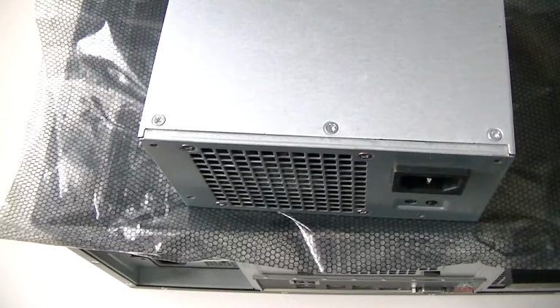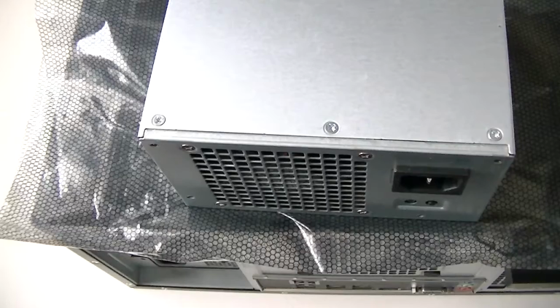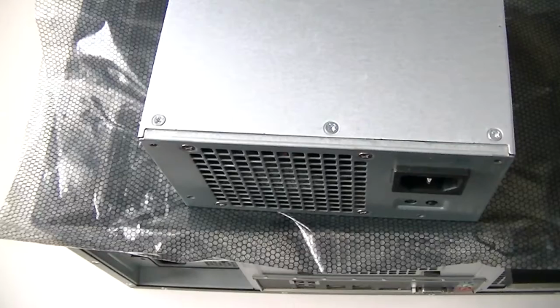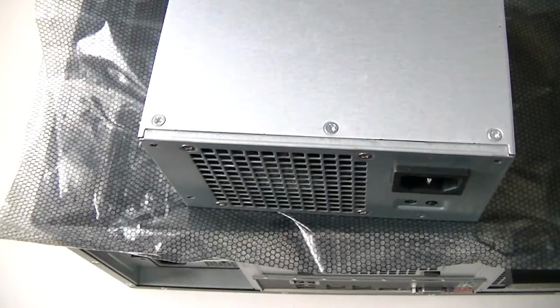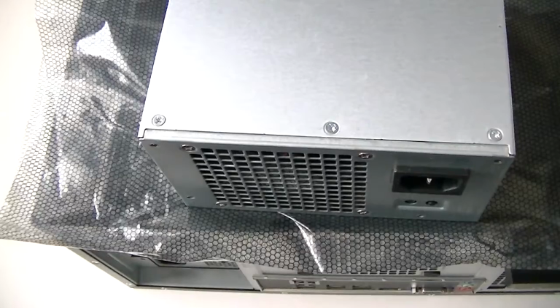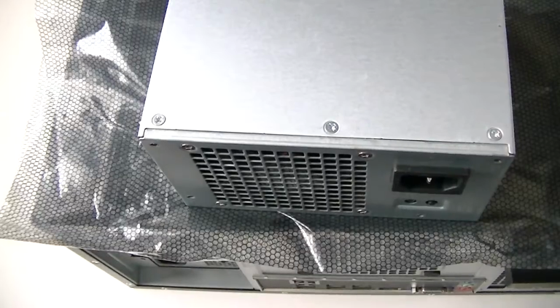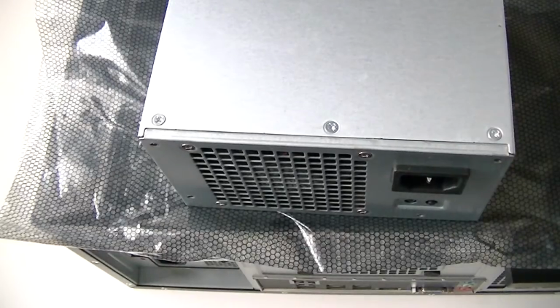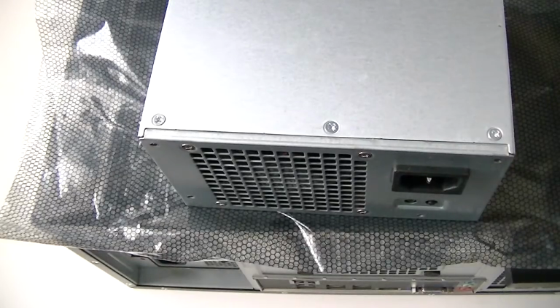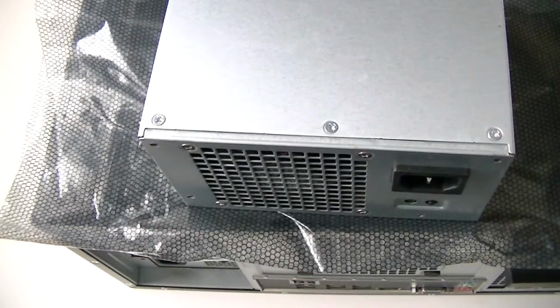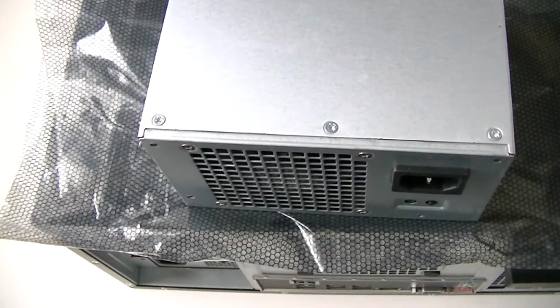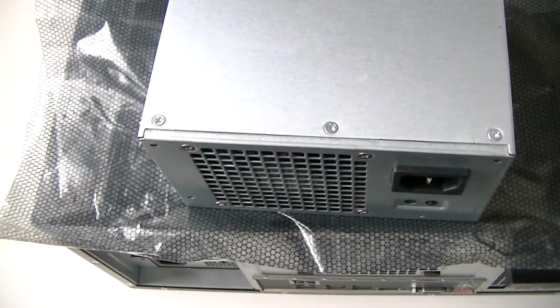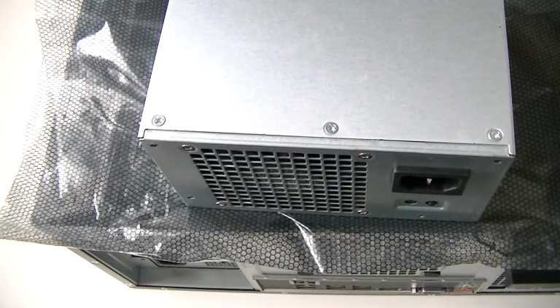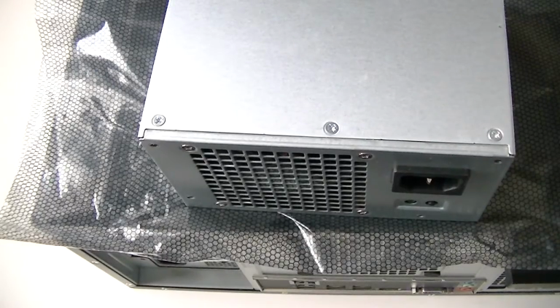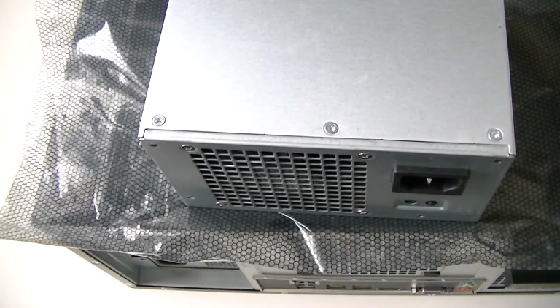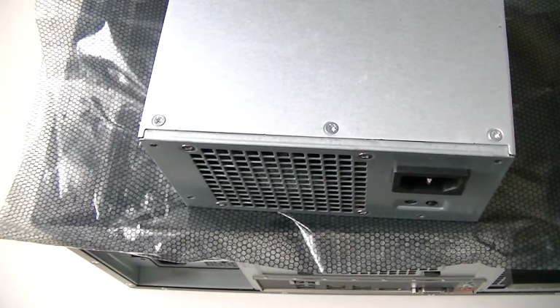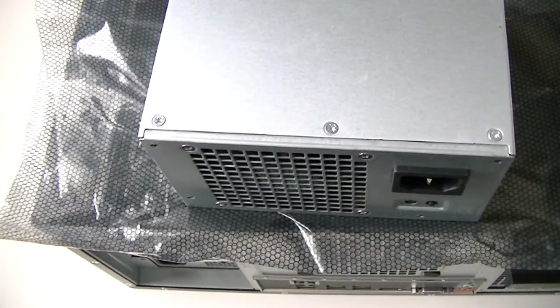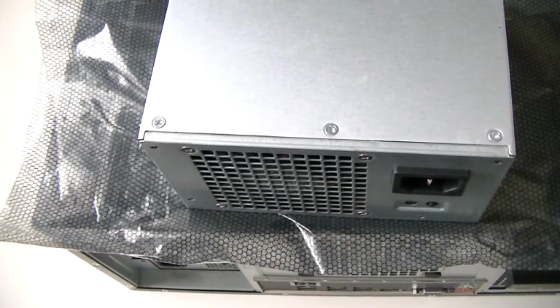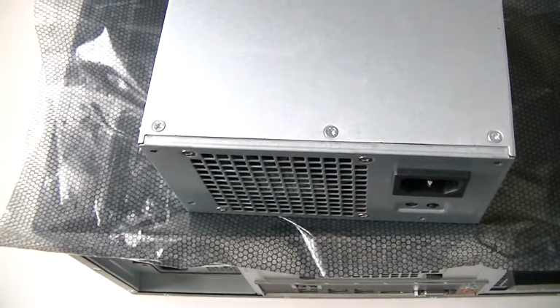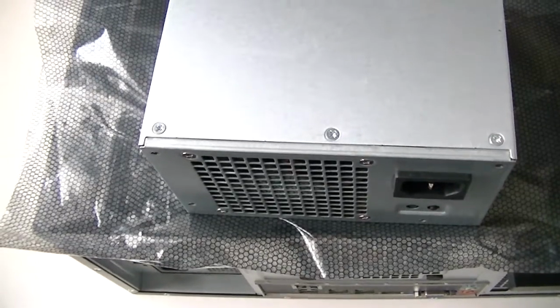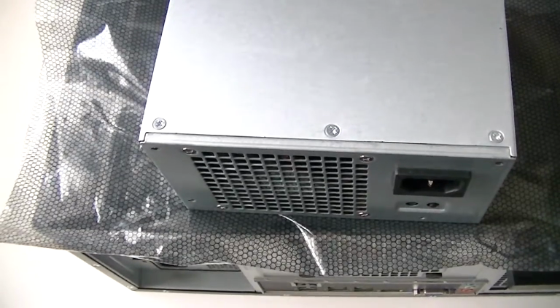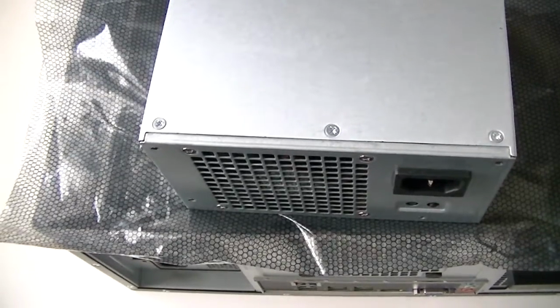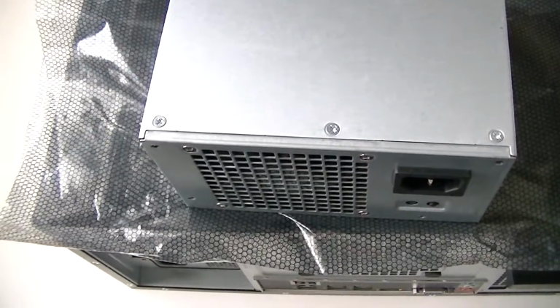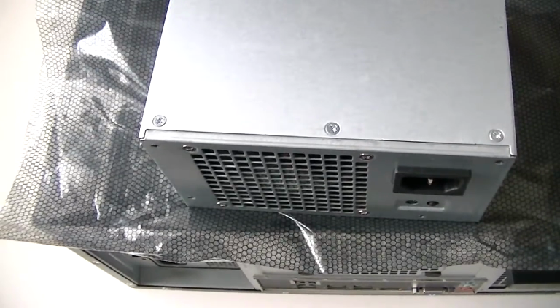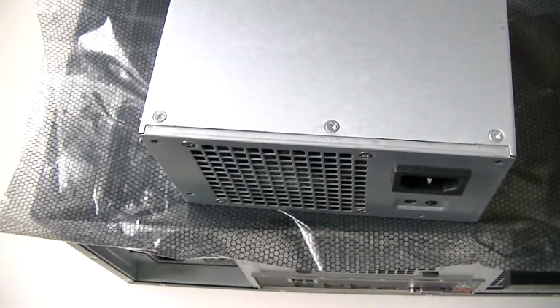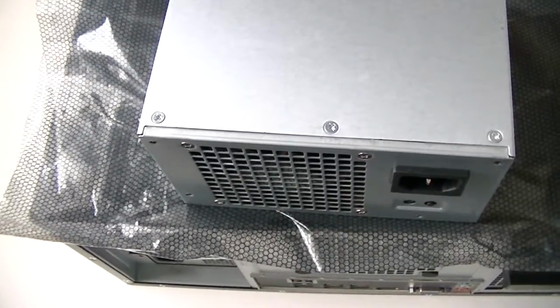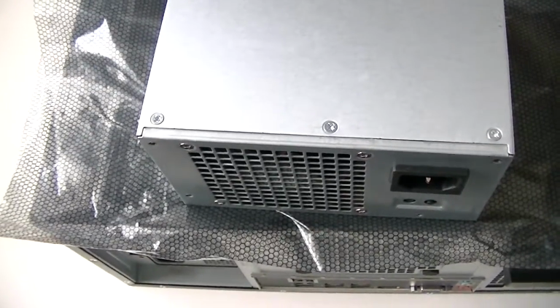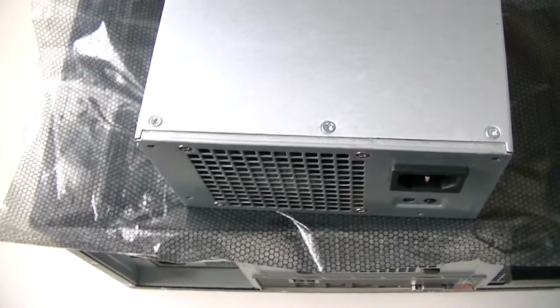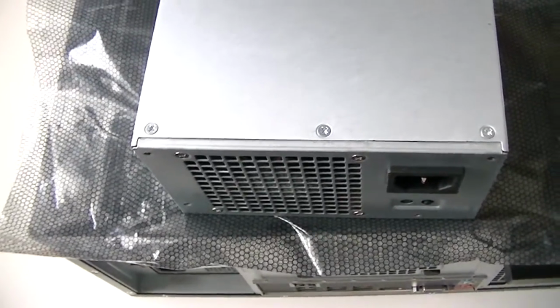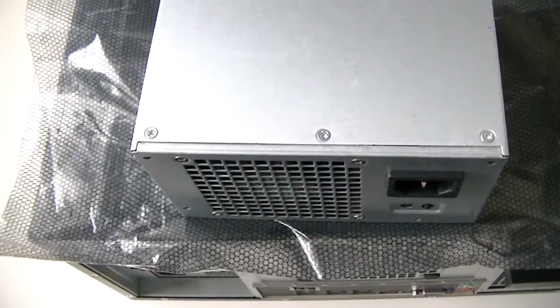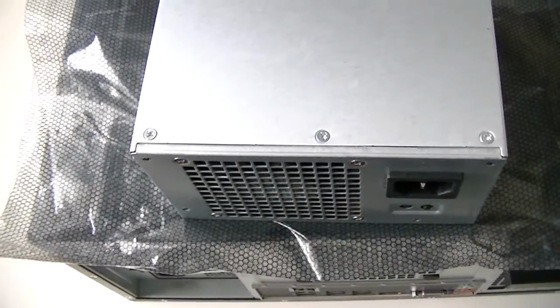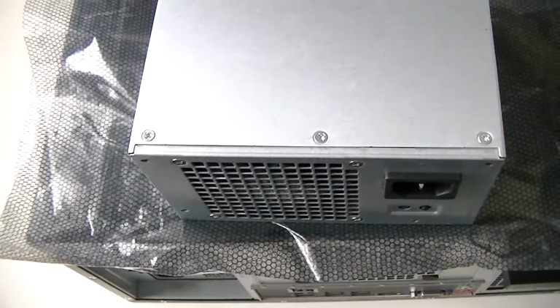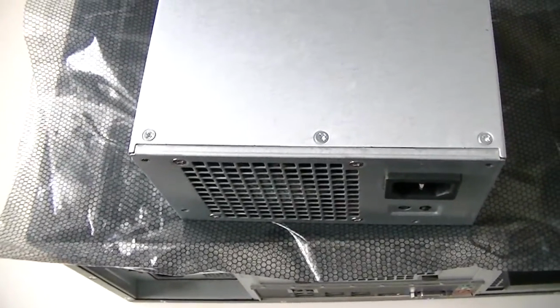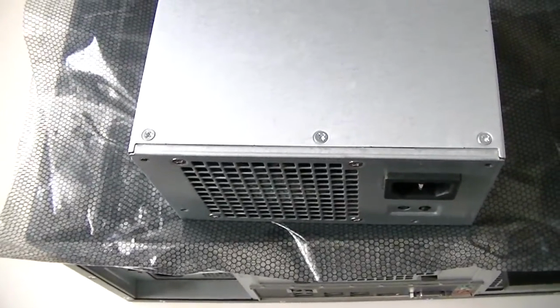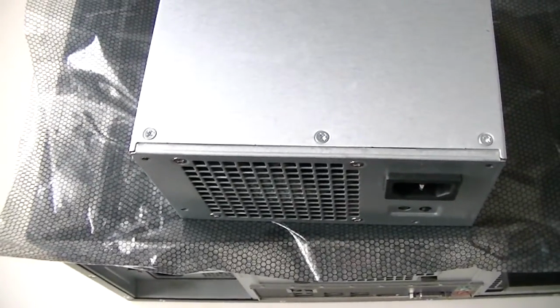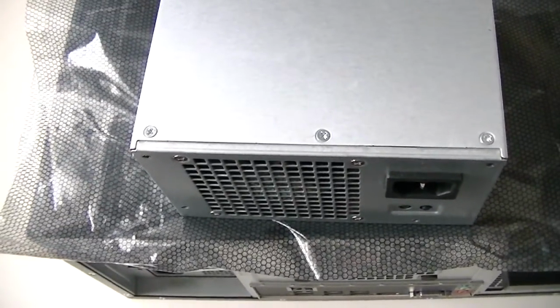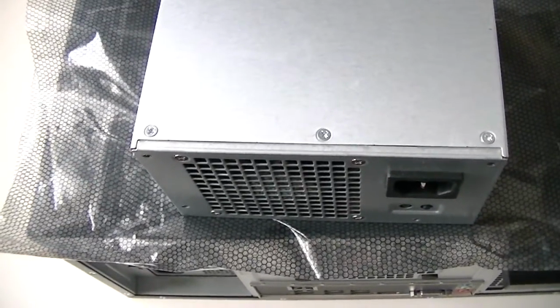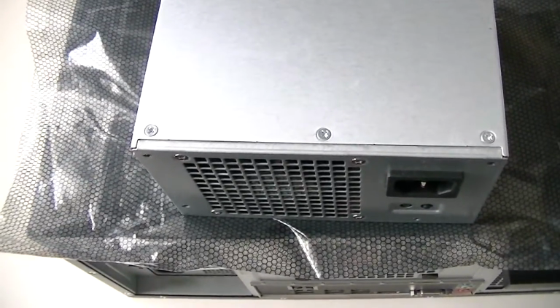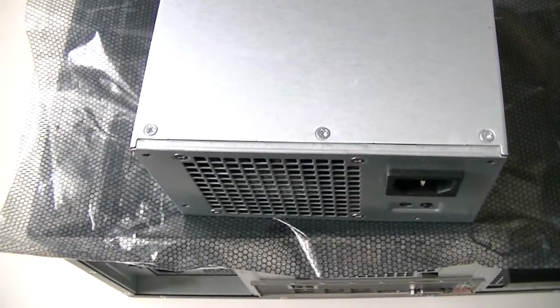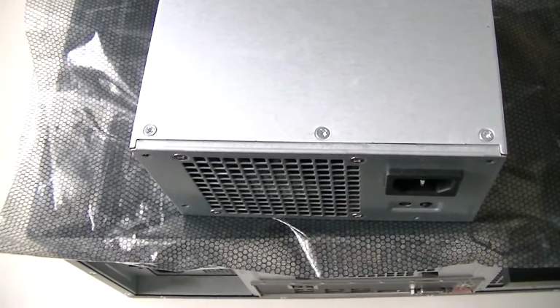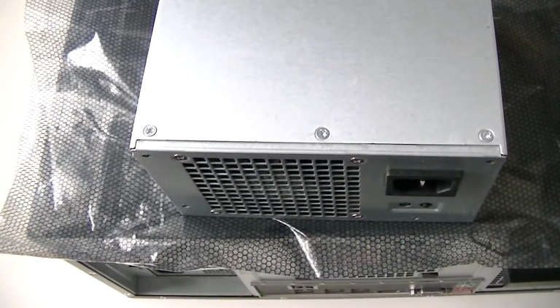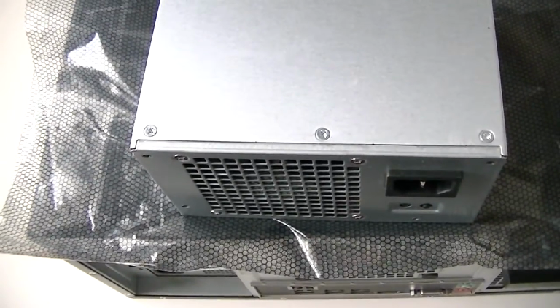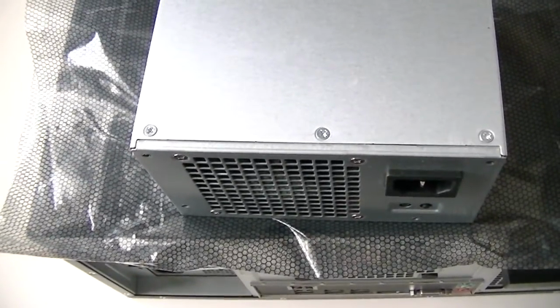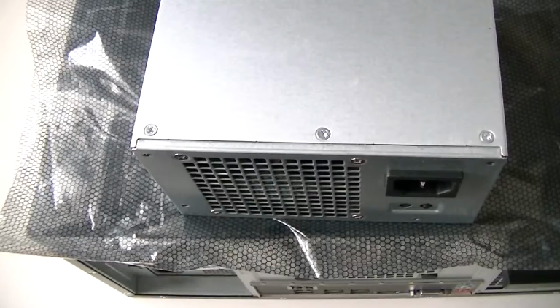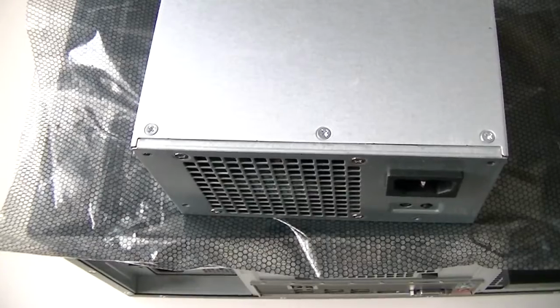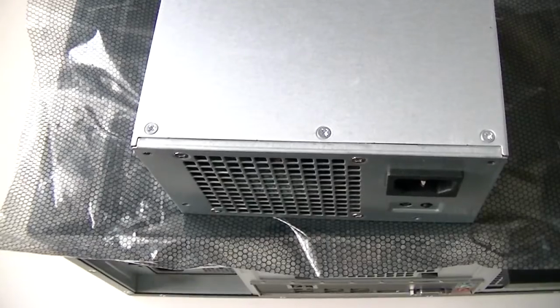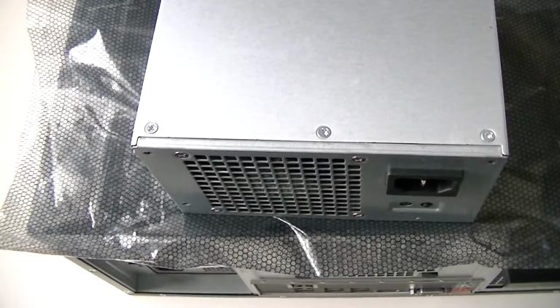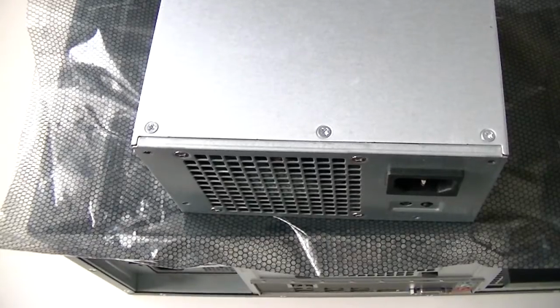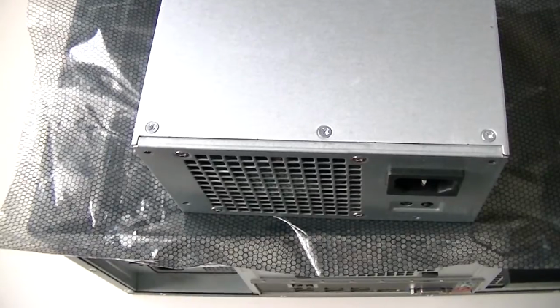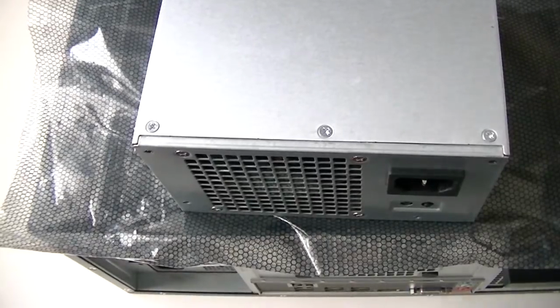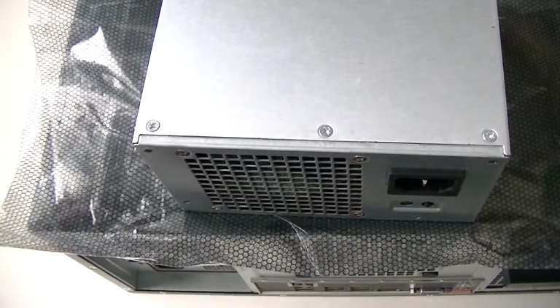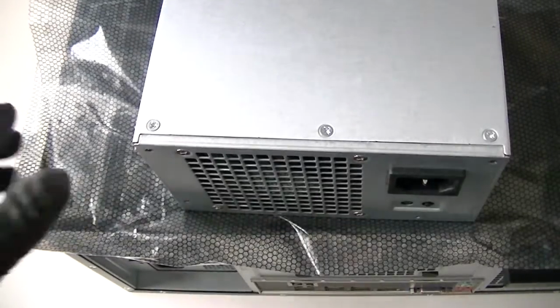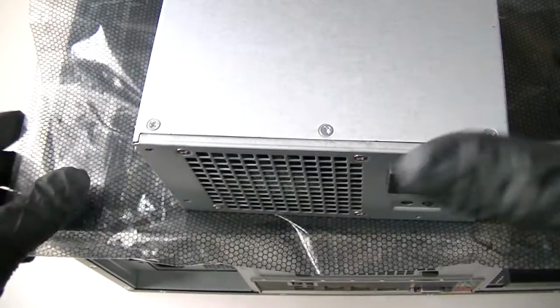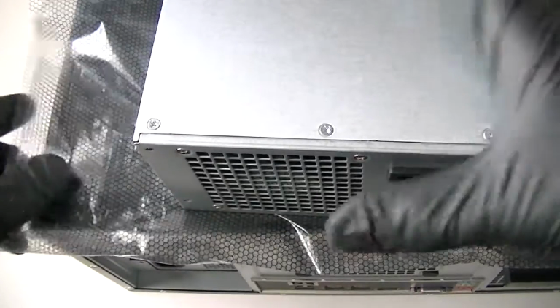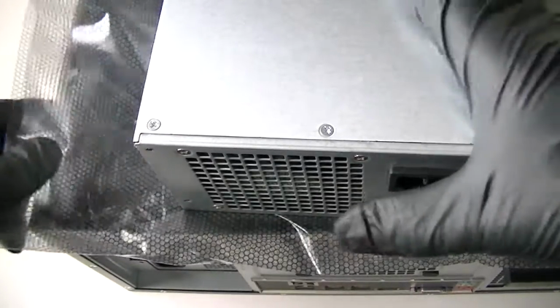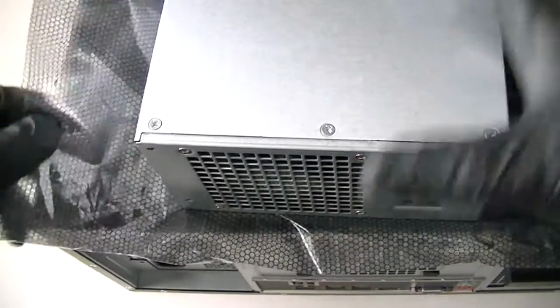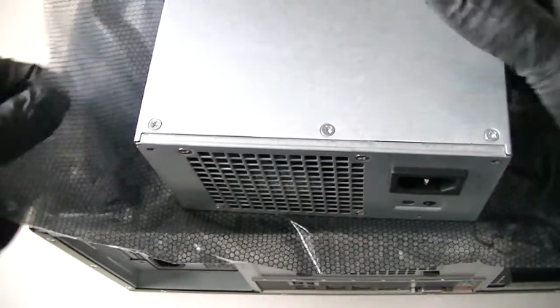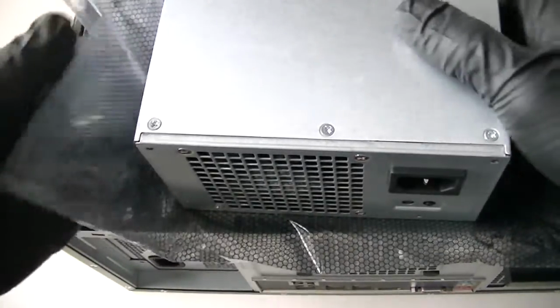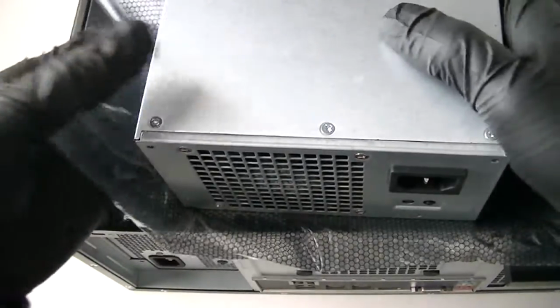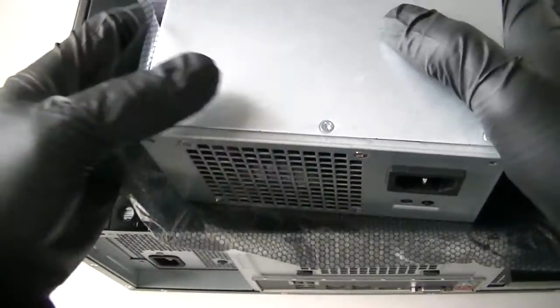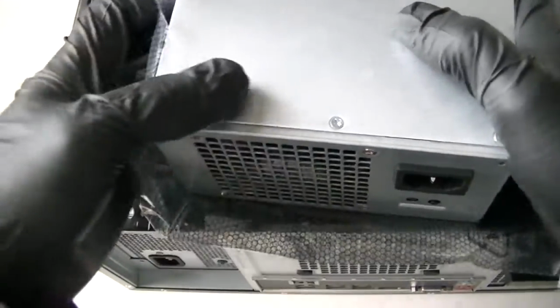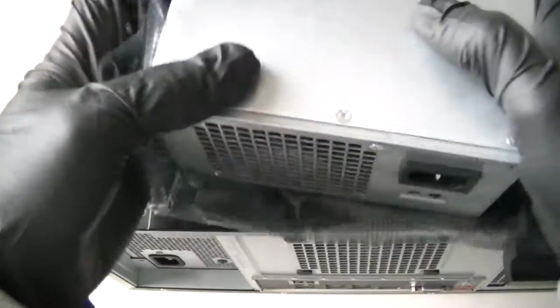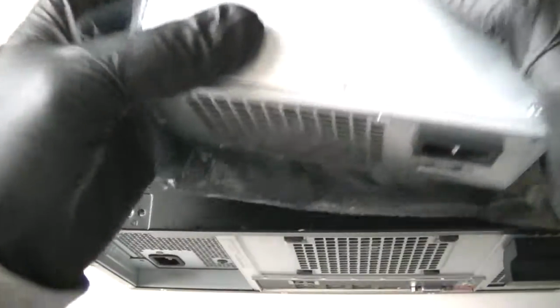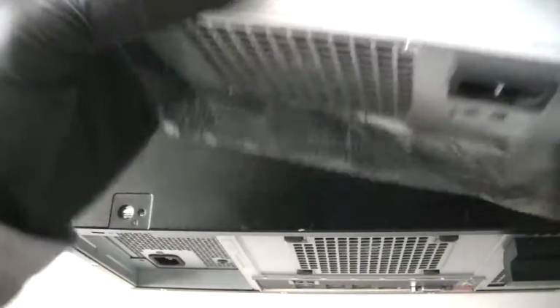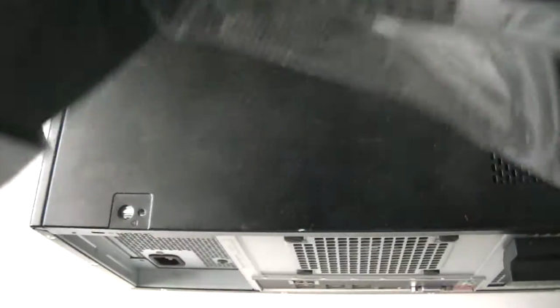This is MXKDIM. In this video I'll show you guys how to replace the power supply in a Dell Optiplex 390. This is the mini tower and I'm going to show you how to do that.